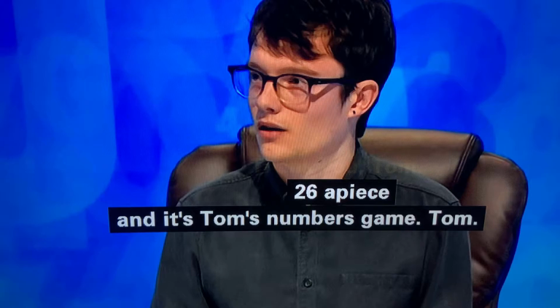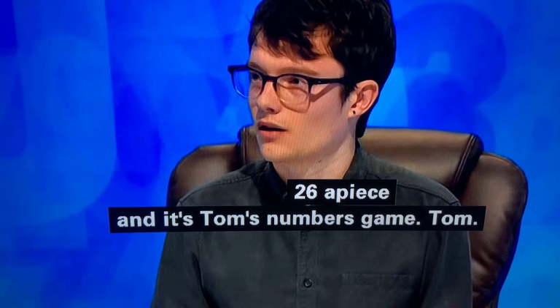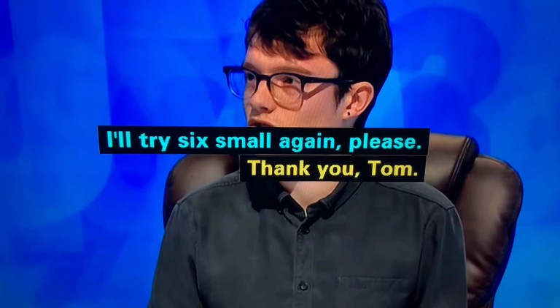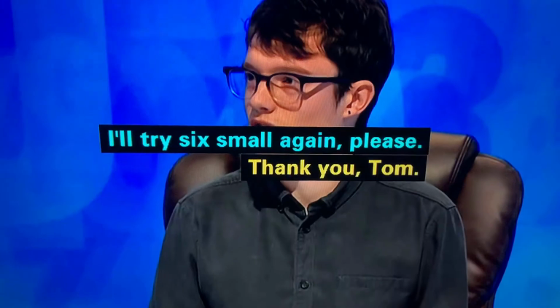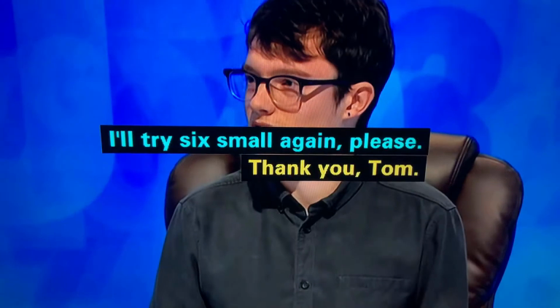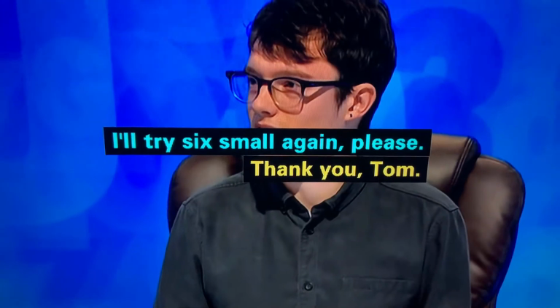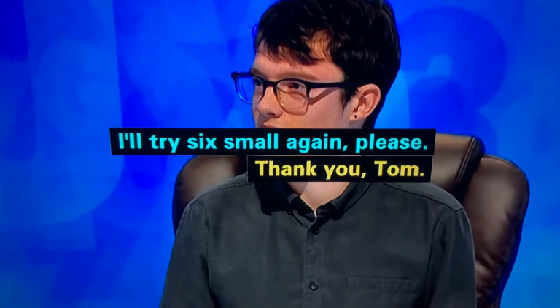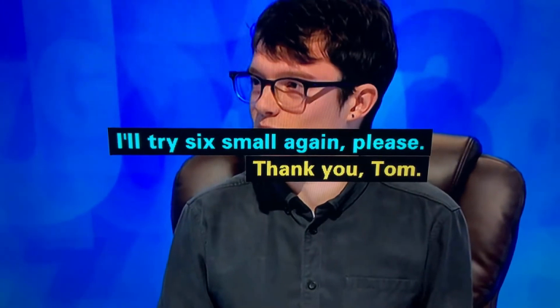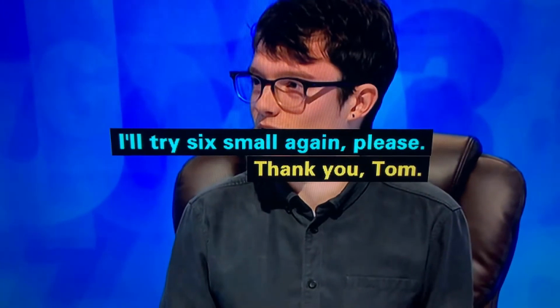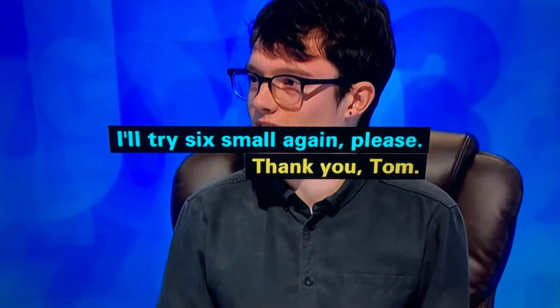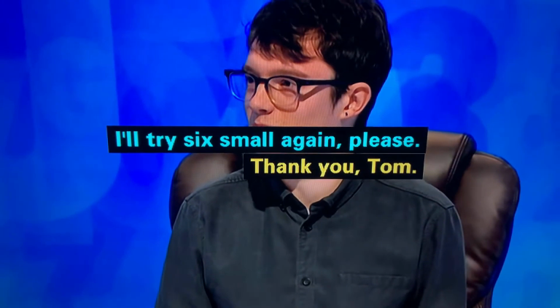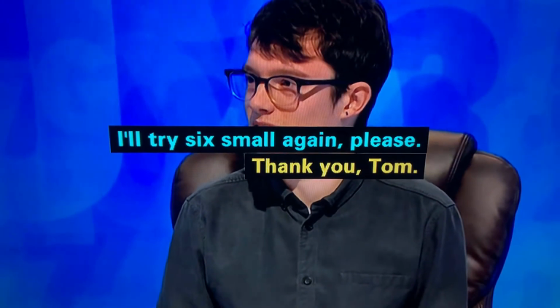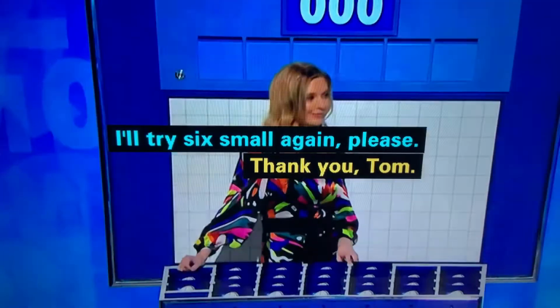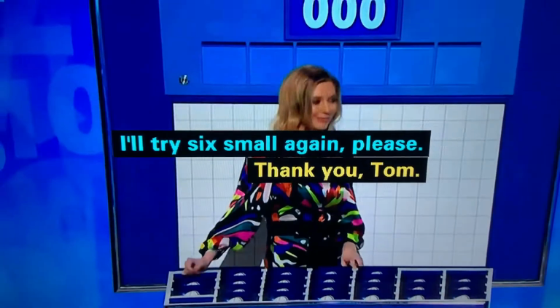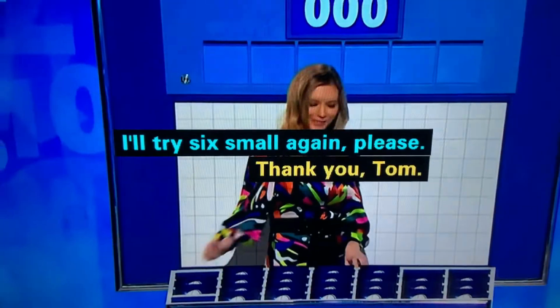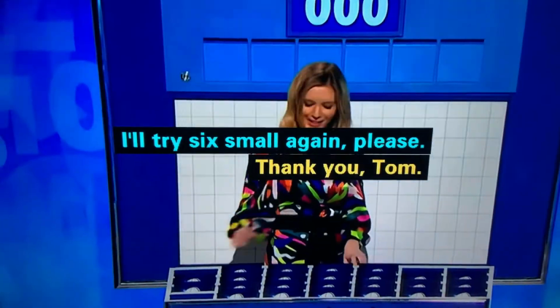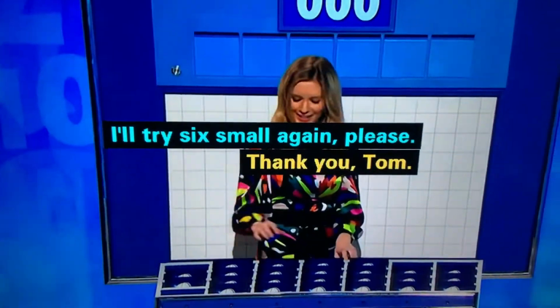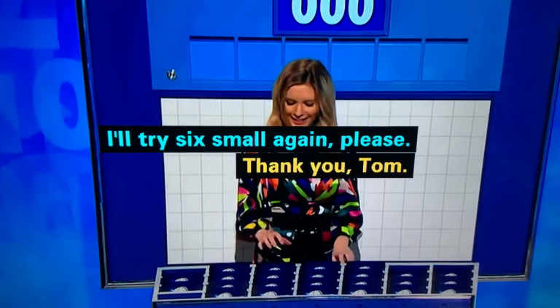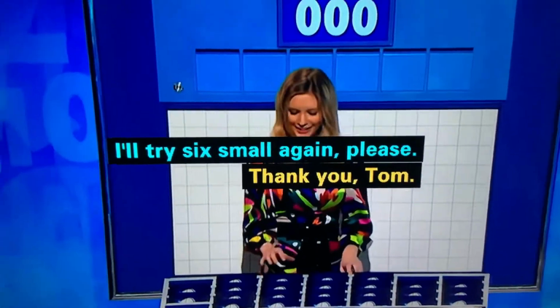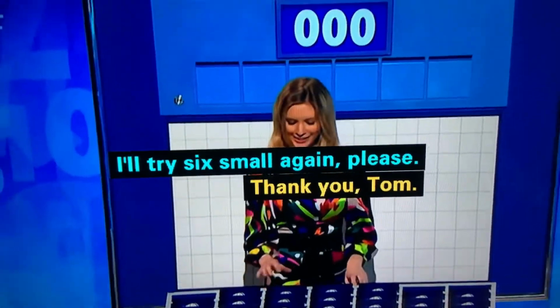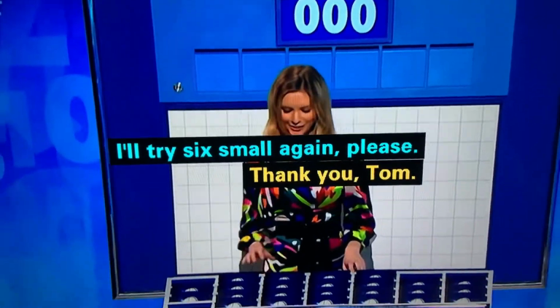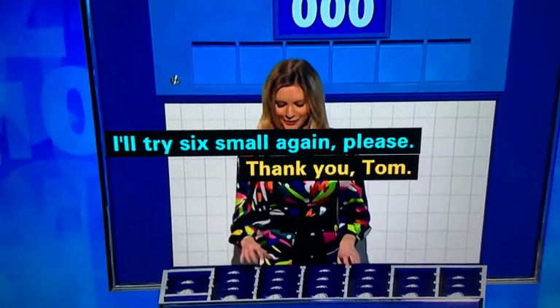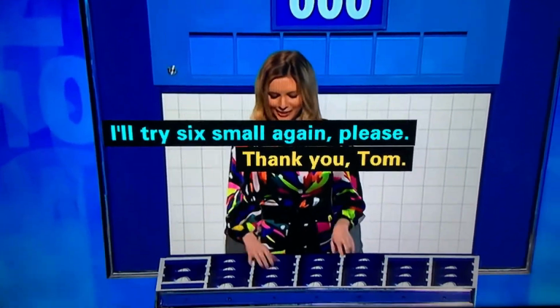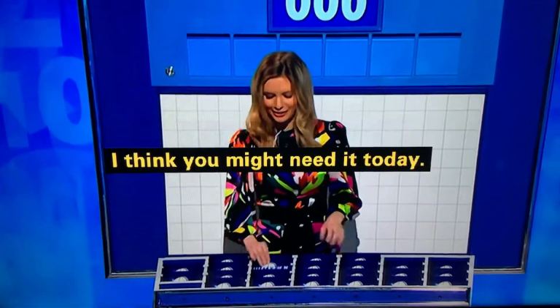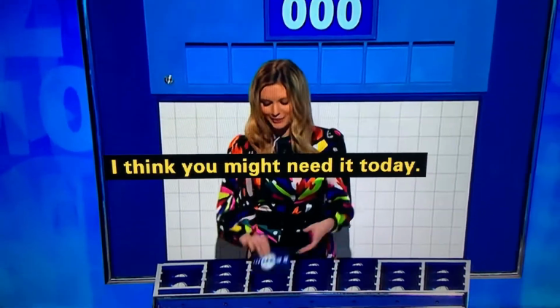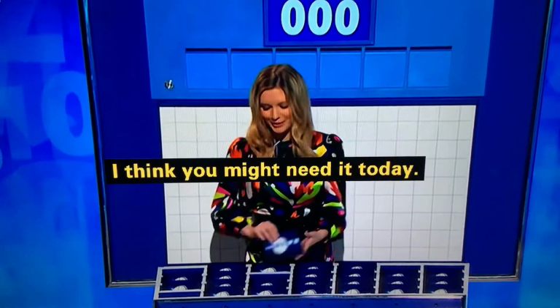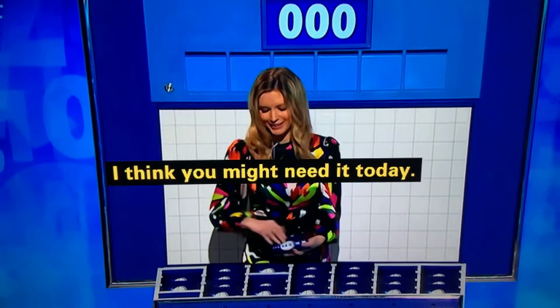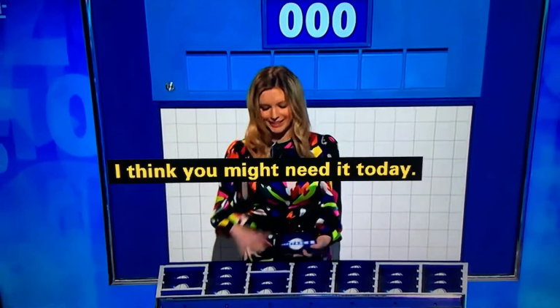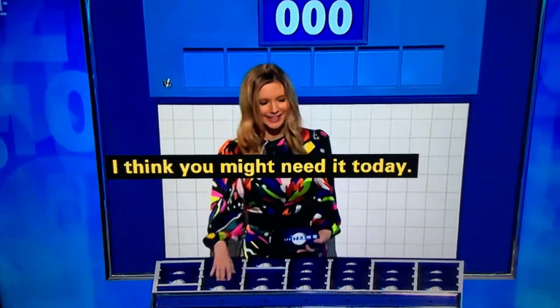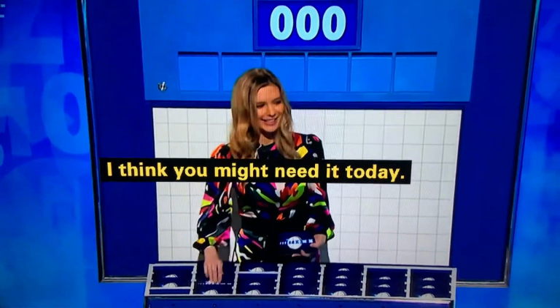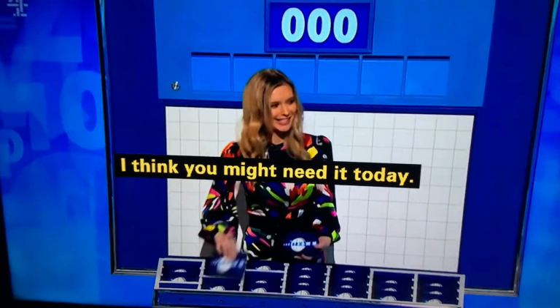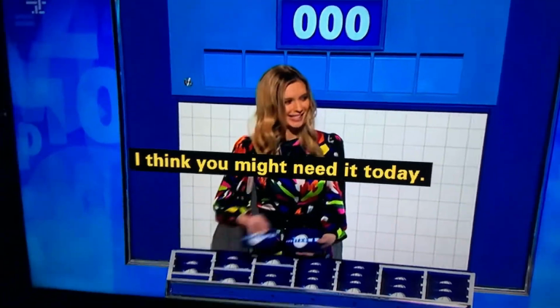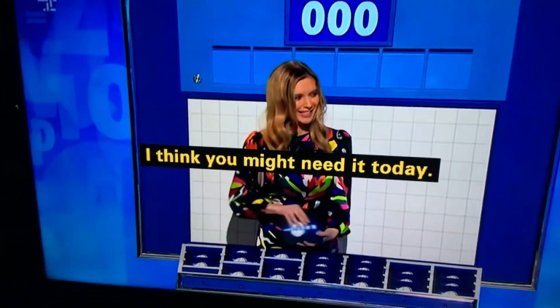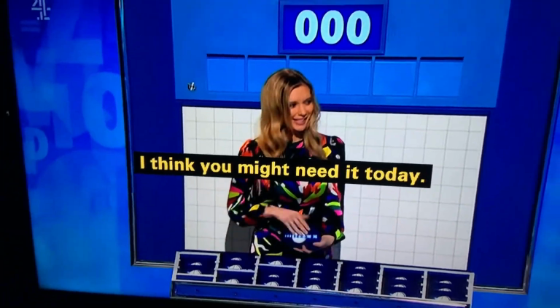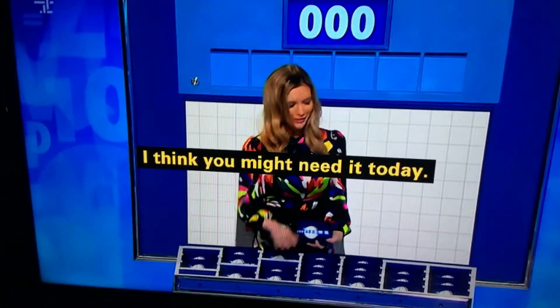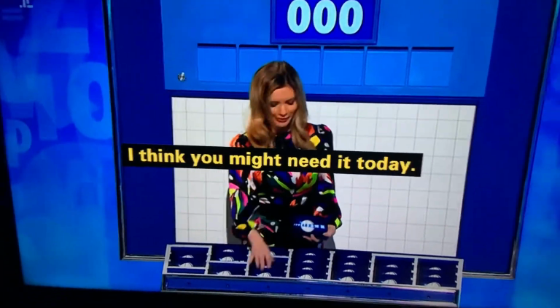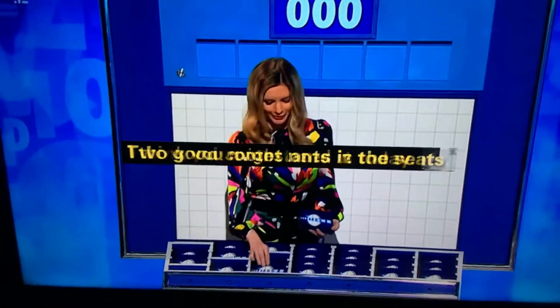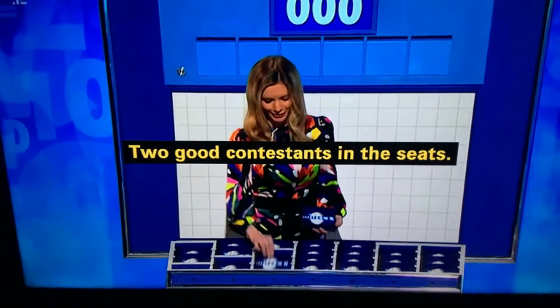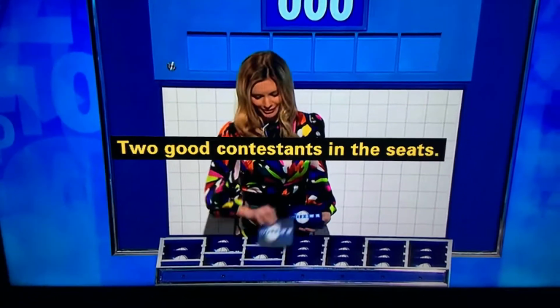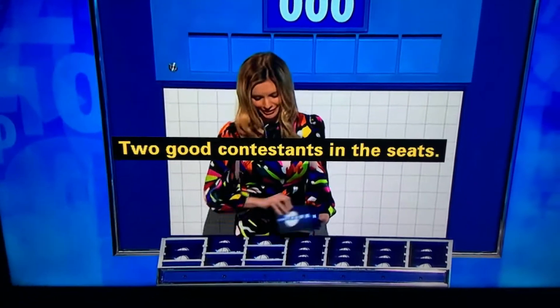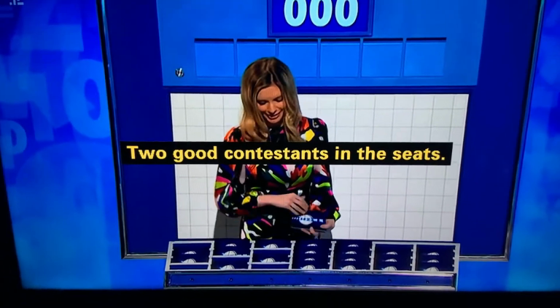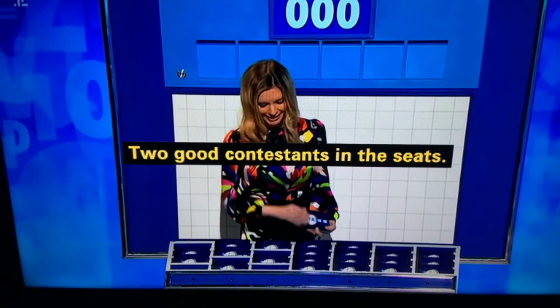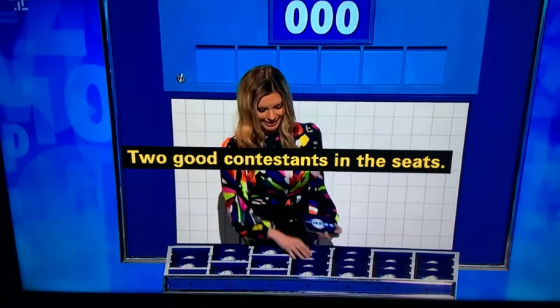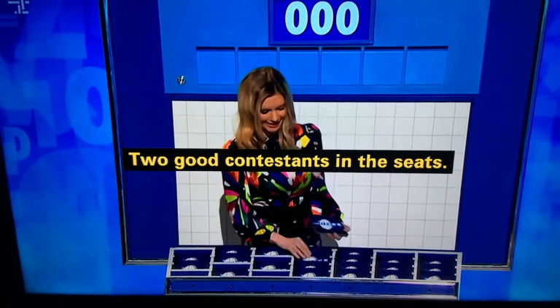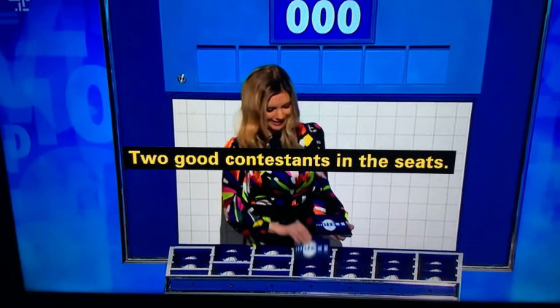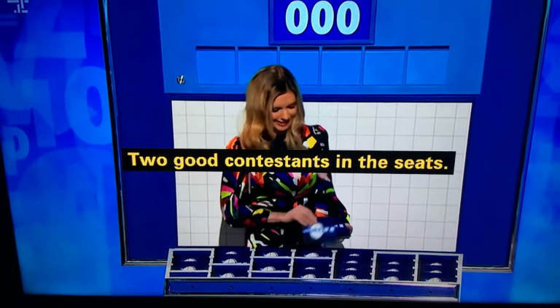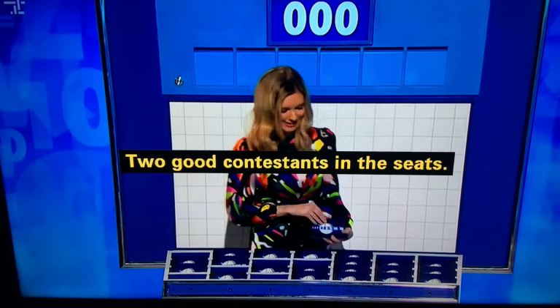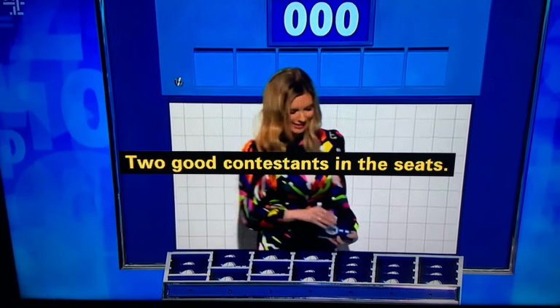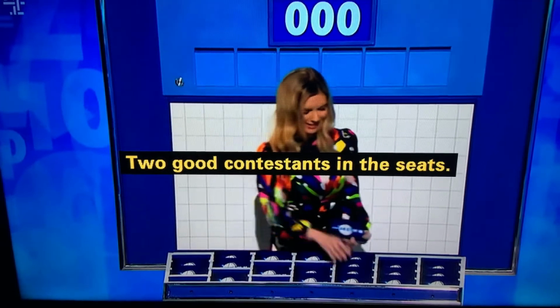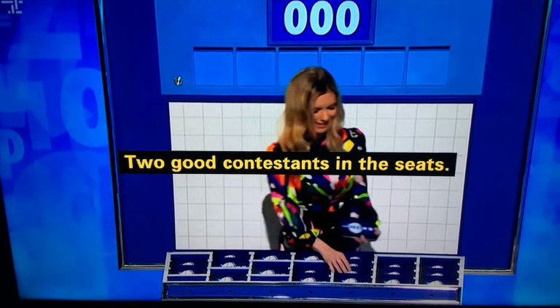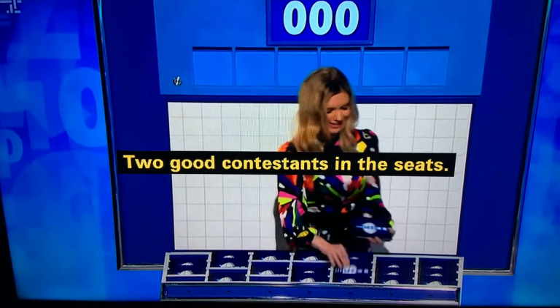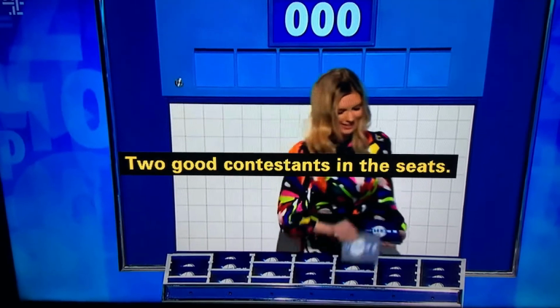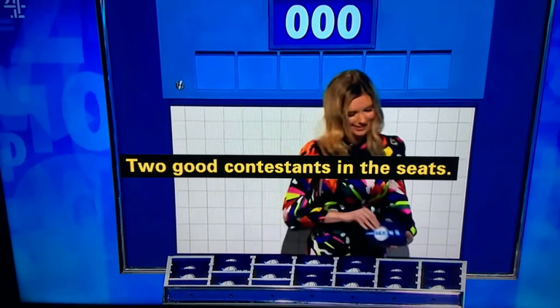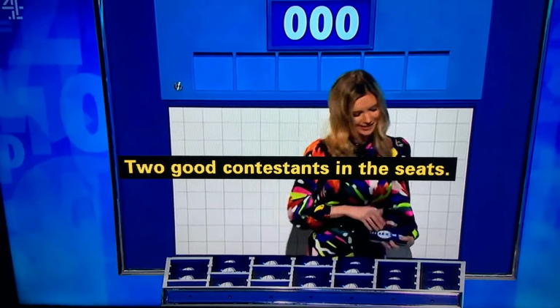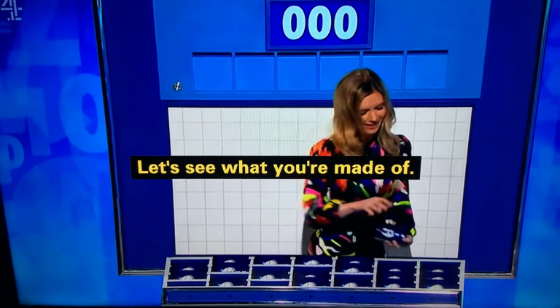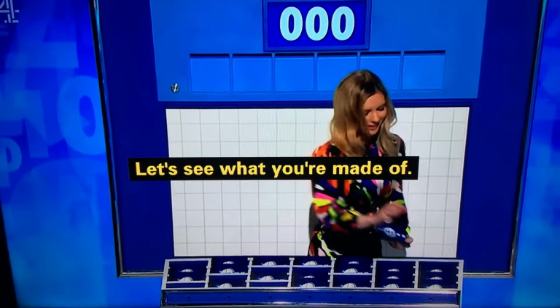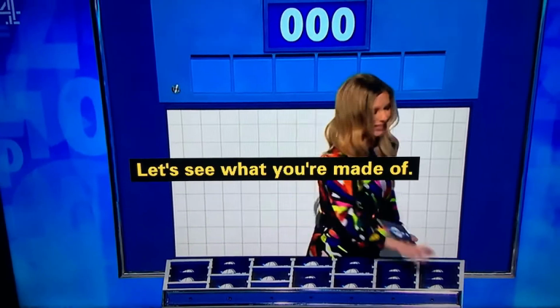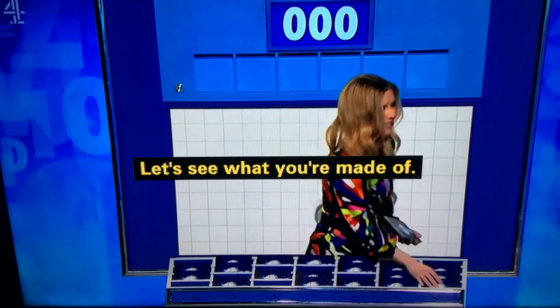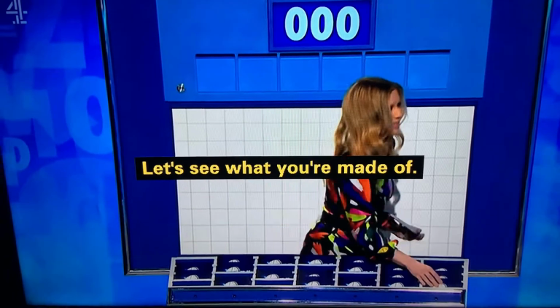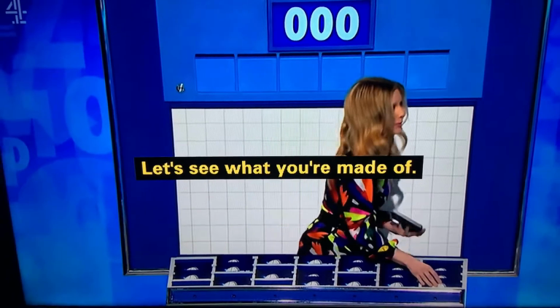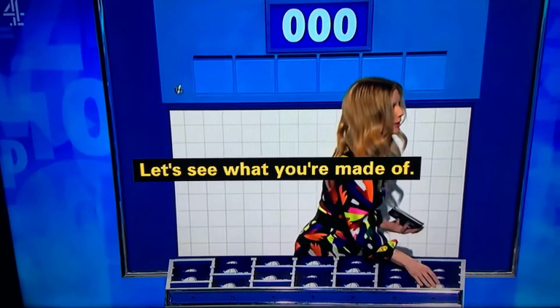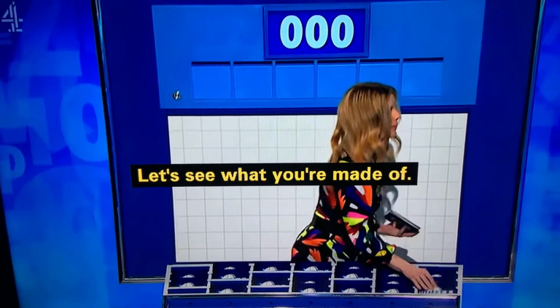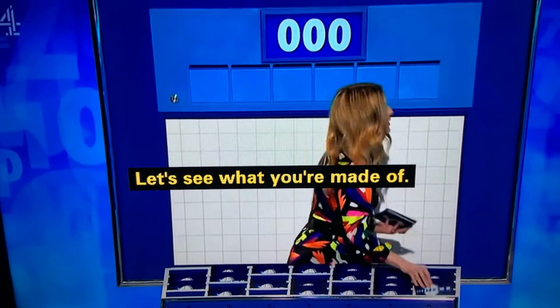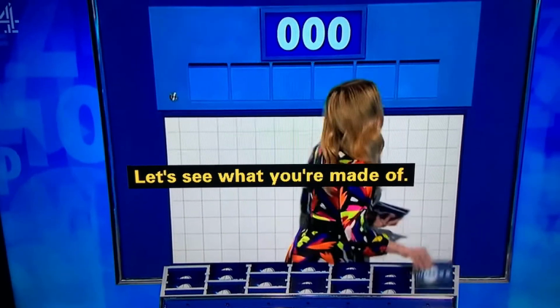I'll try six more again, please. Thank you, Tom. I think you might need it today. Two good contestants in the seats. Let's see what you're made of.